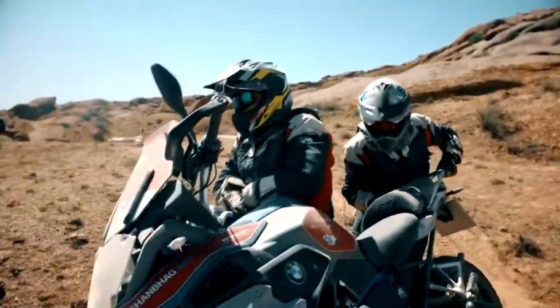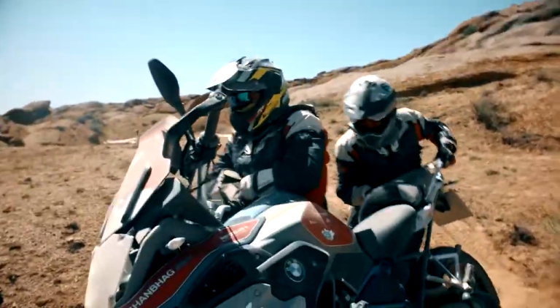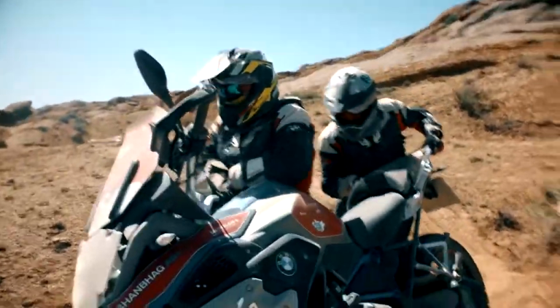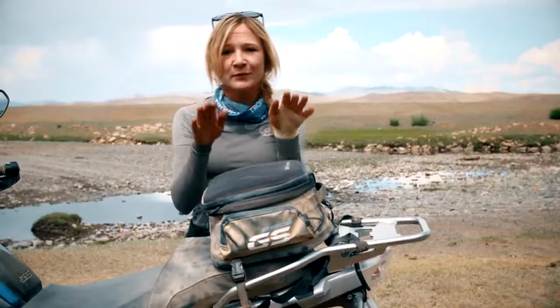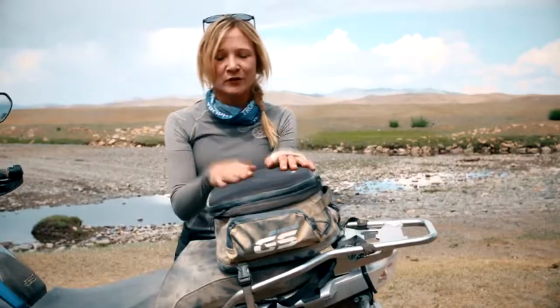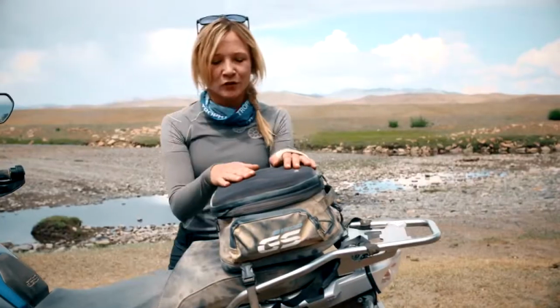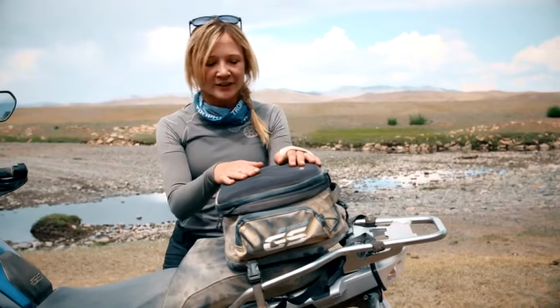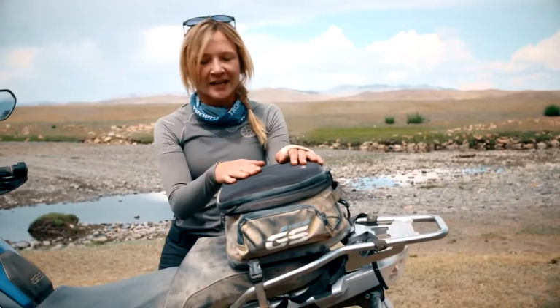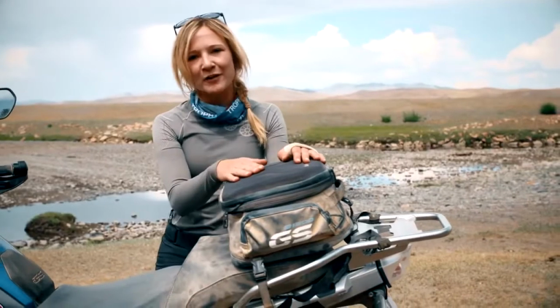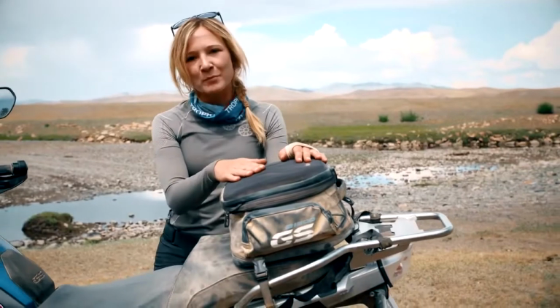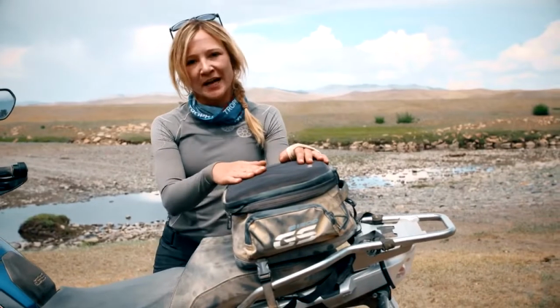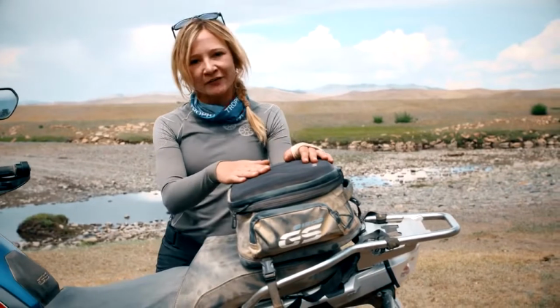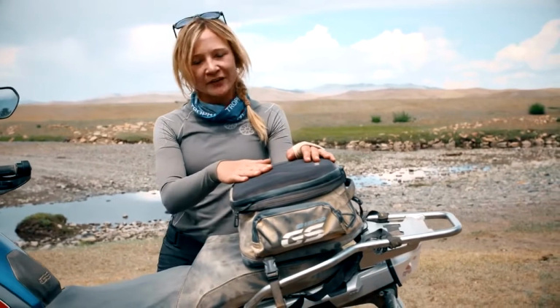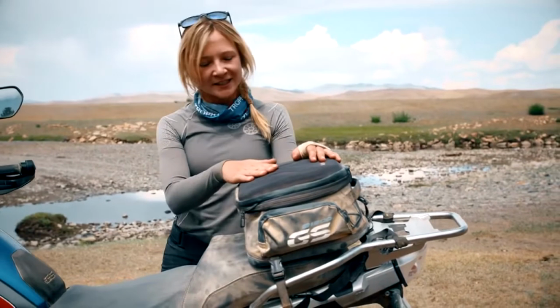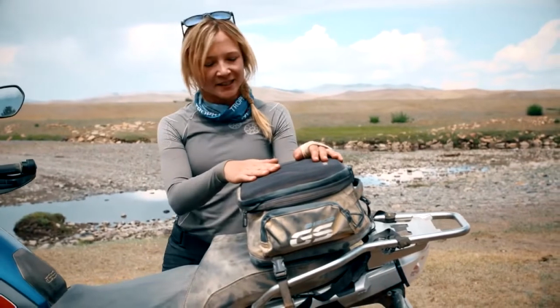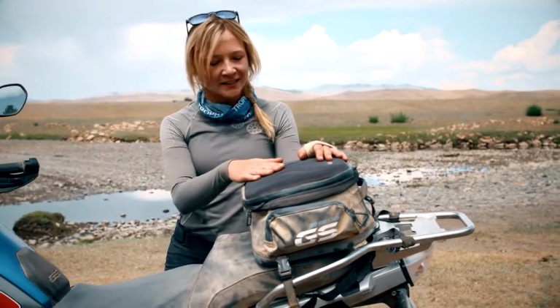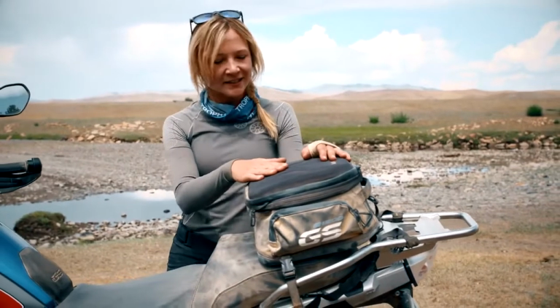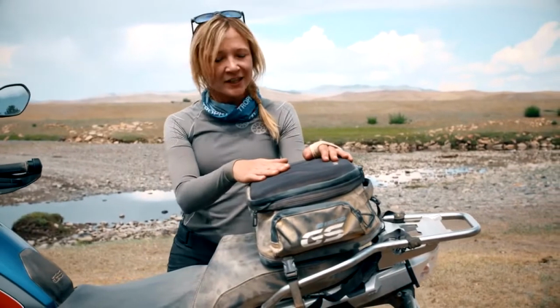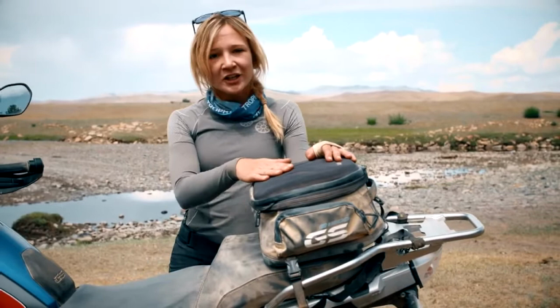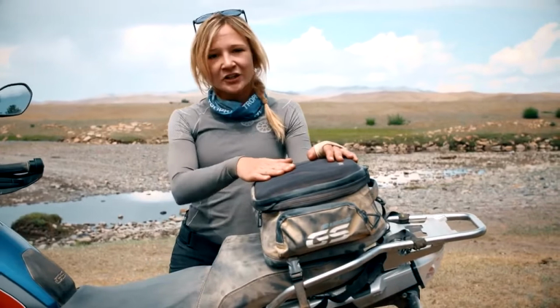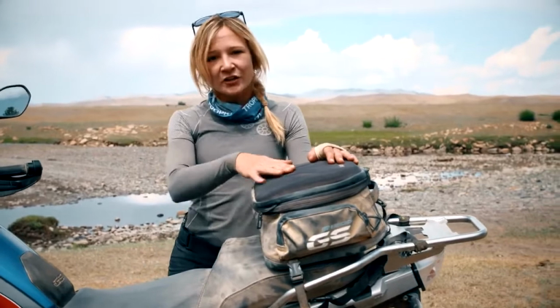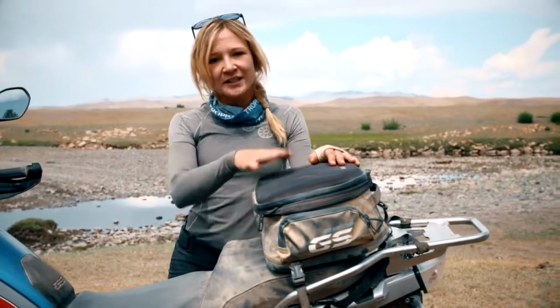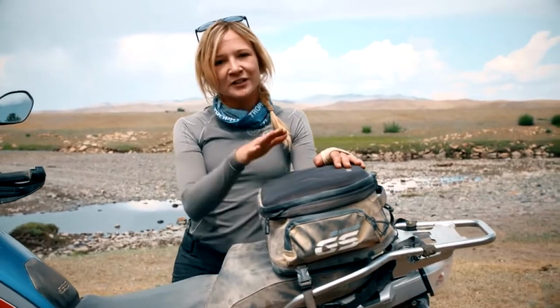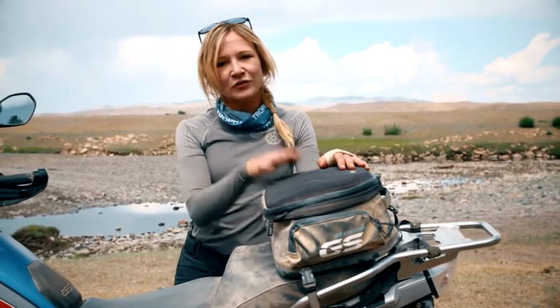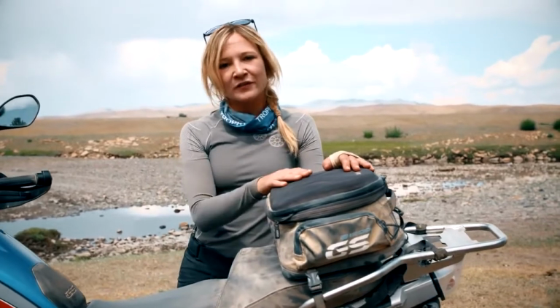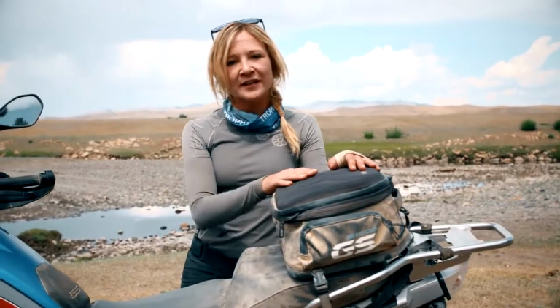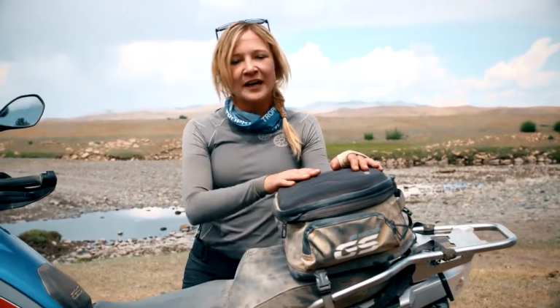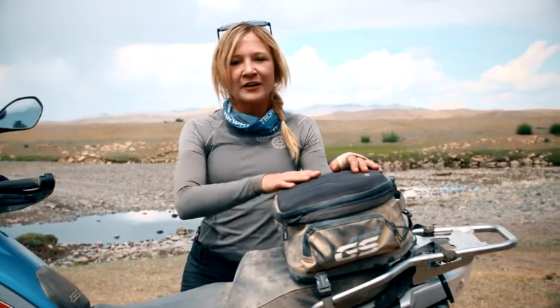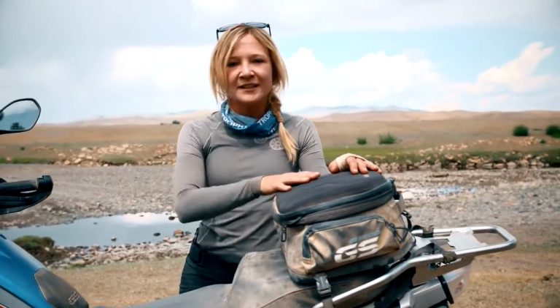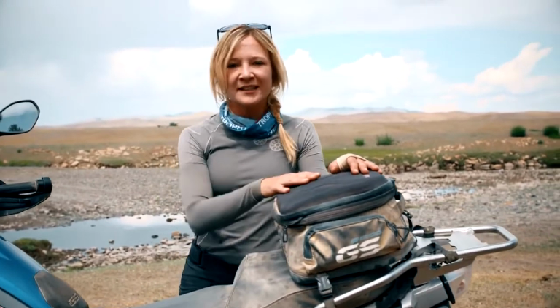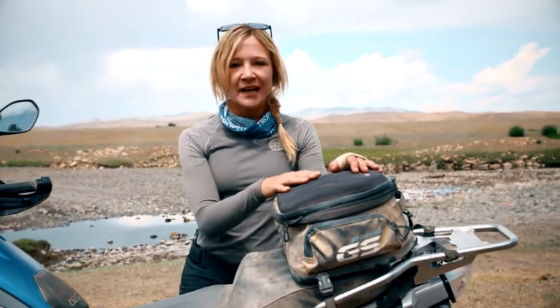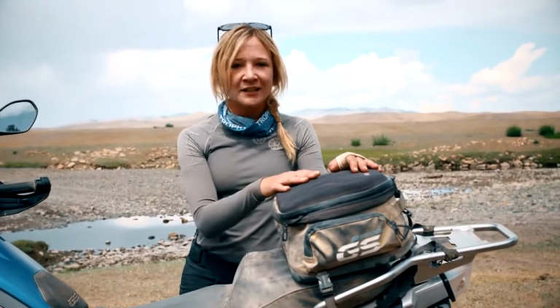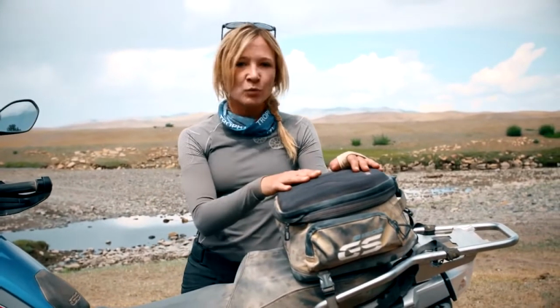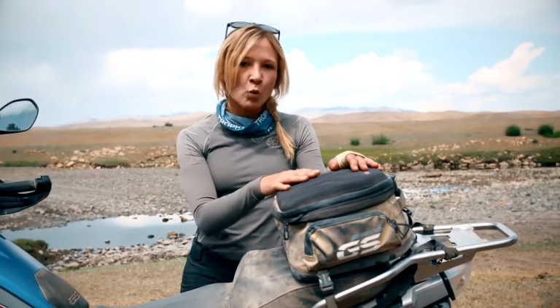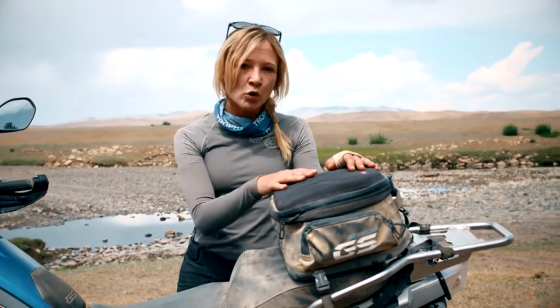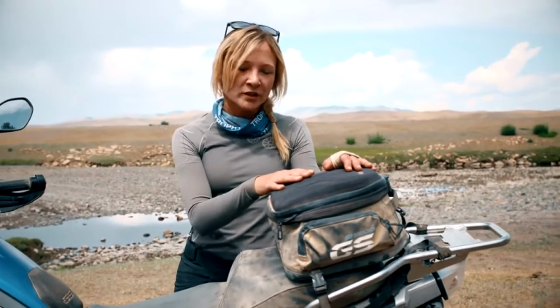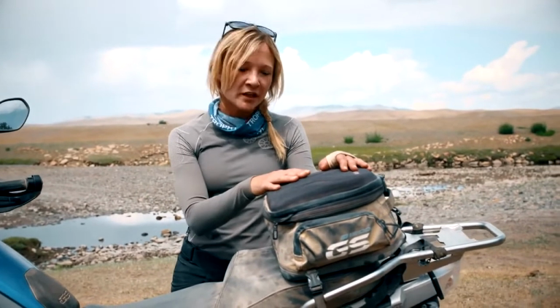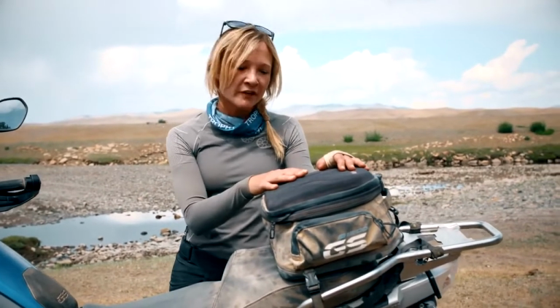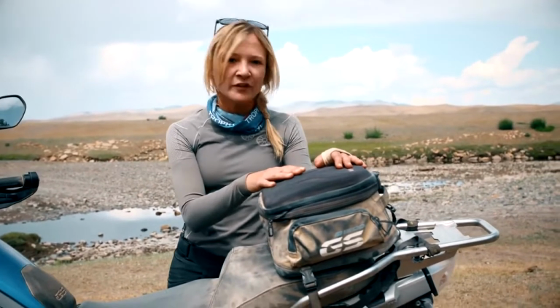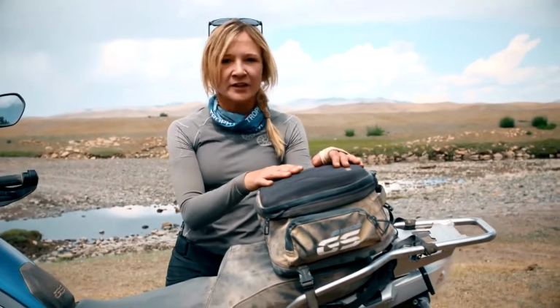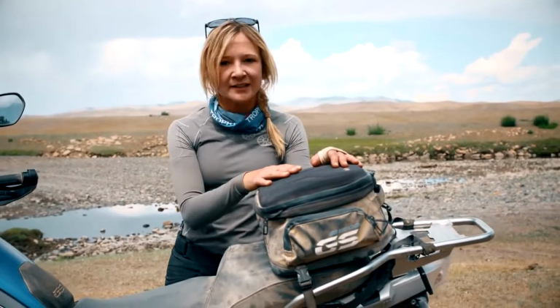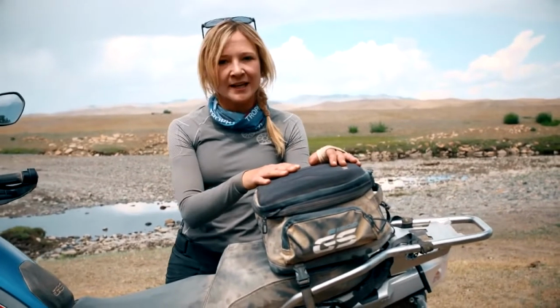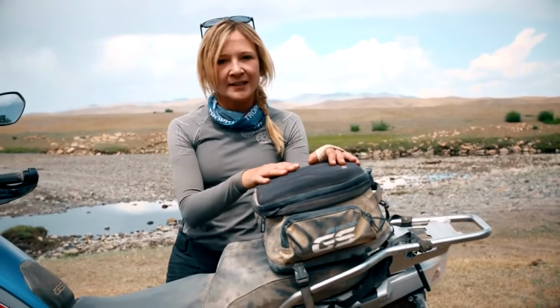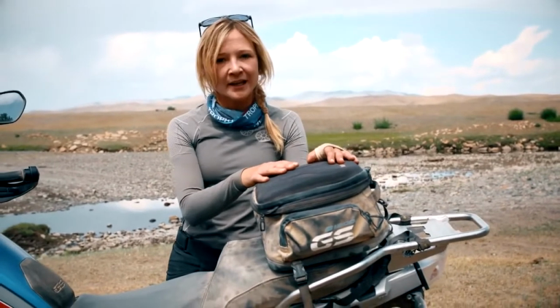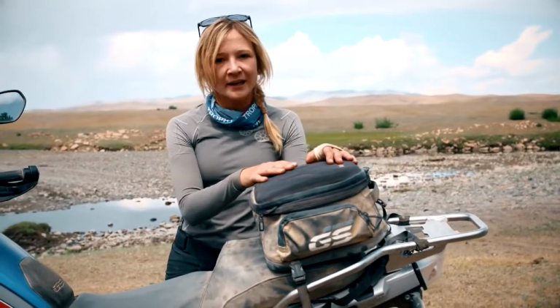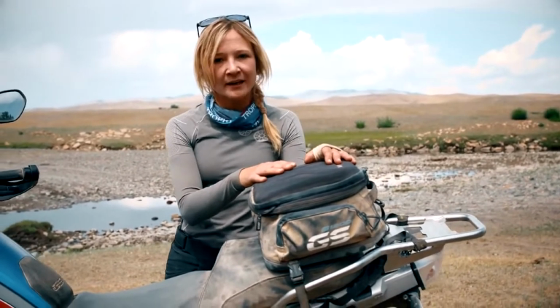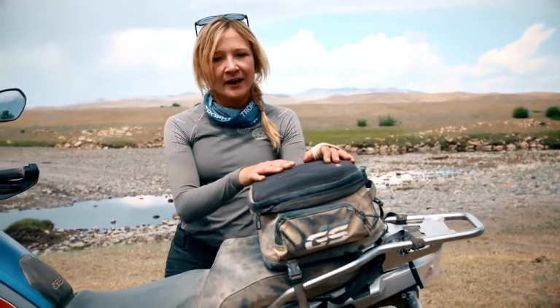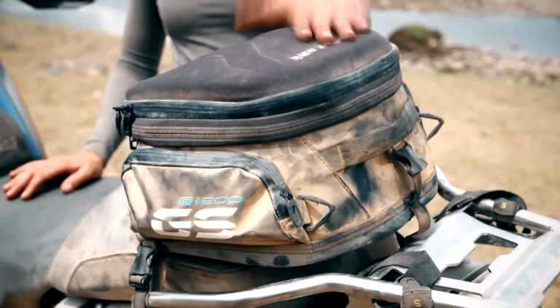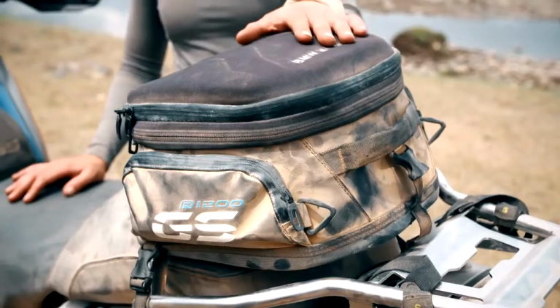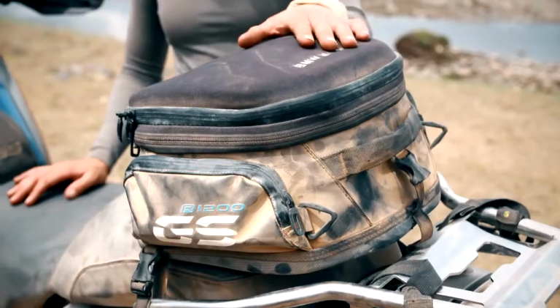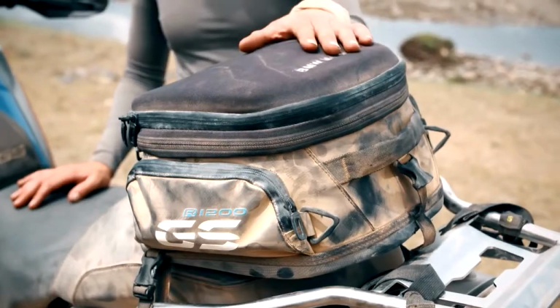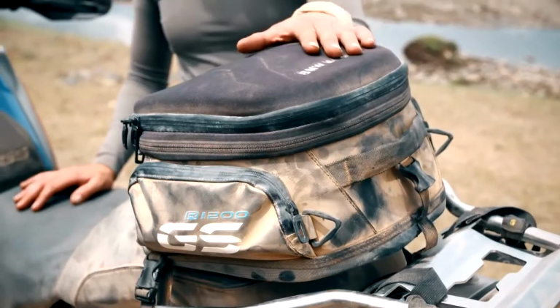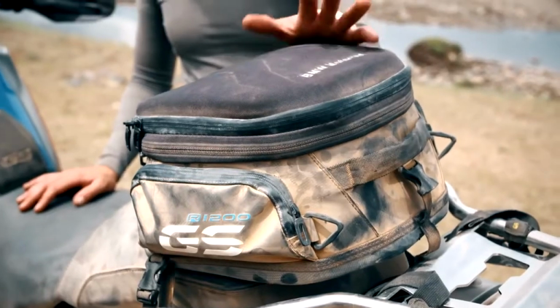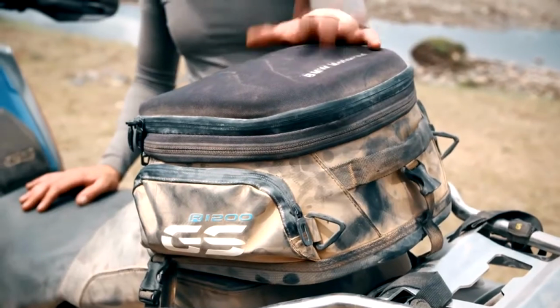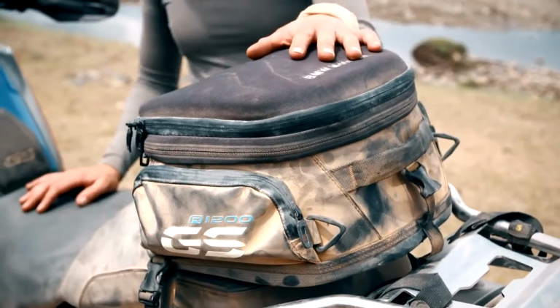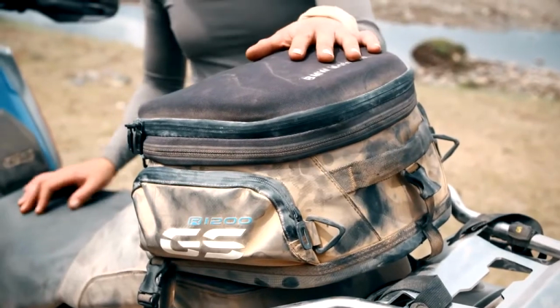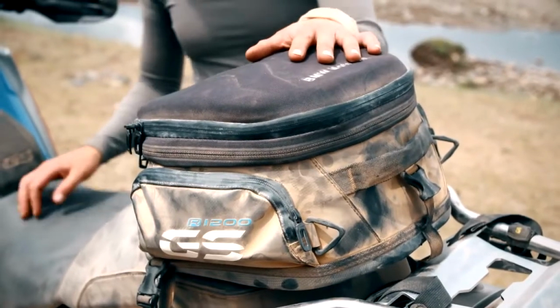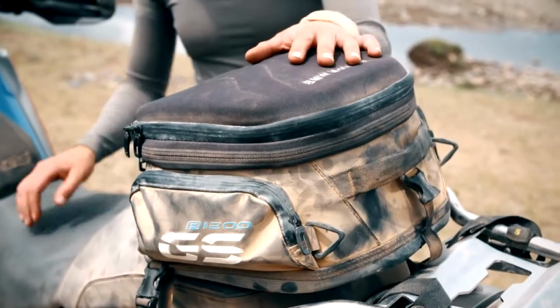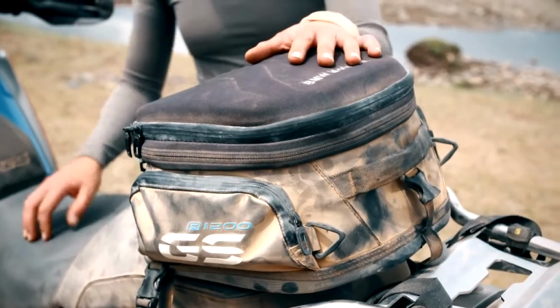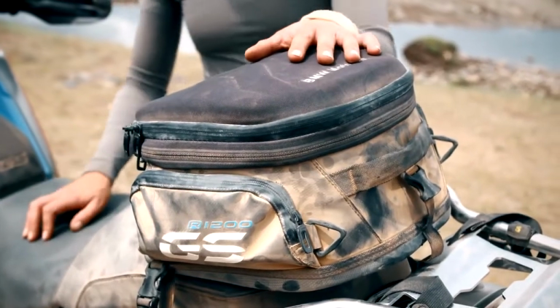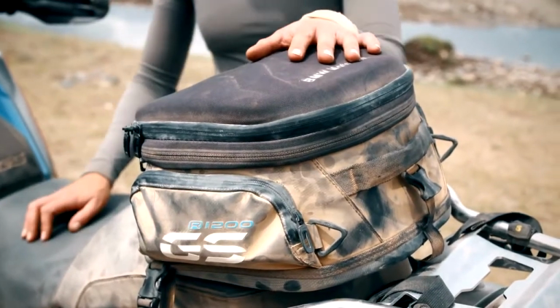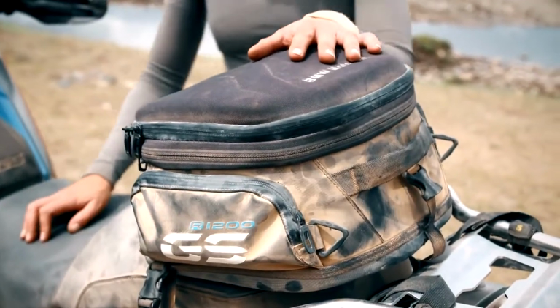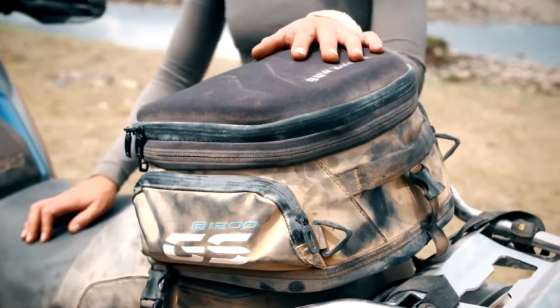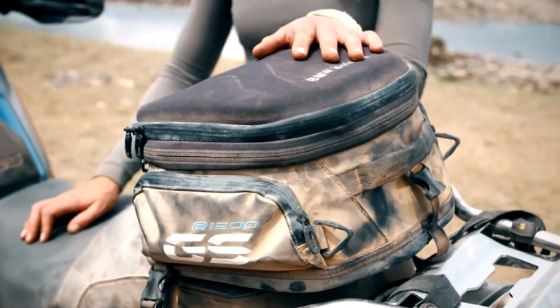Lastly, we've got the tail bag fitted. This is great for carrying snacks, water, and a first aid kit, and you don't even know it's there when you're riding.